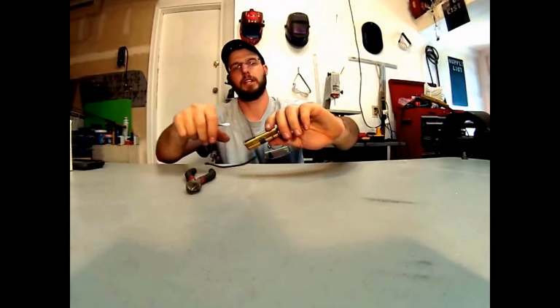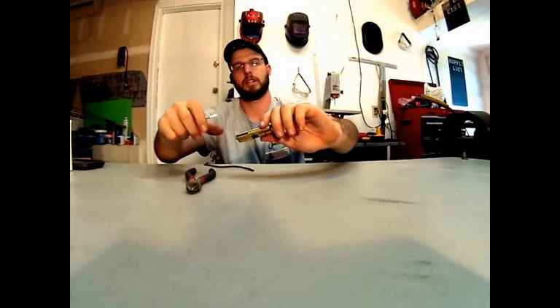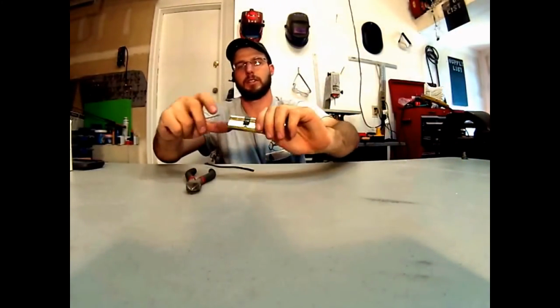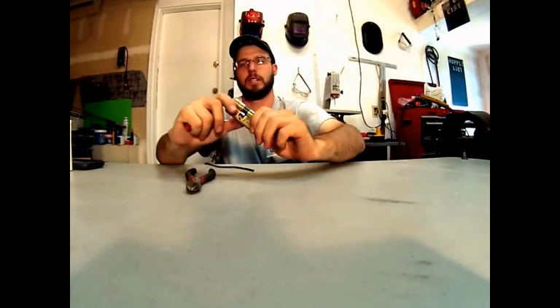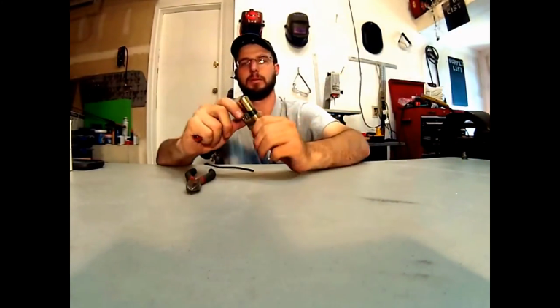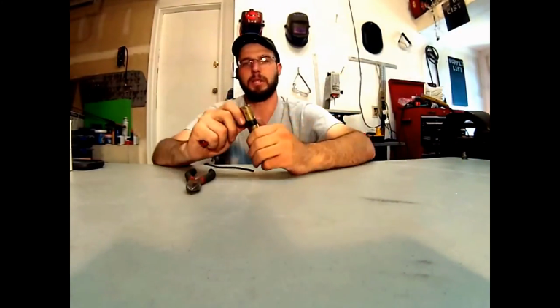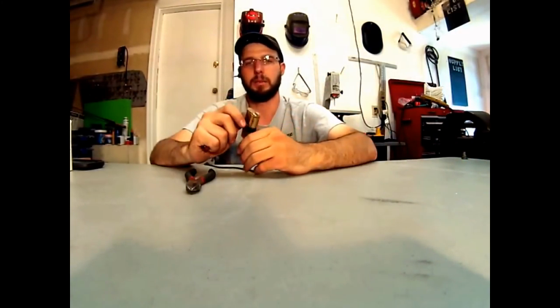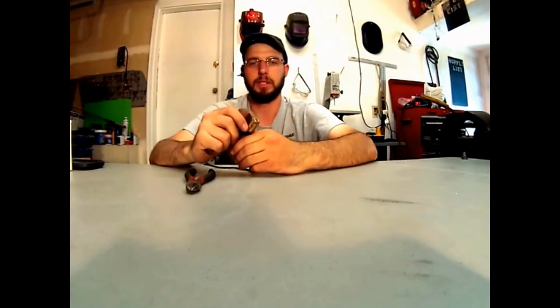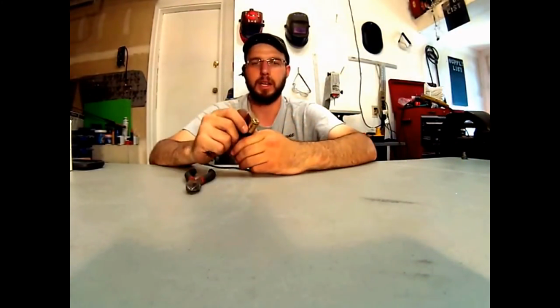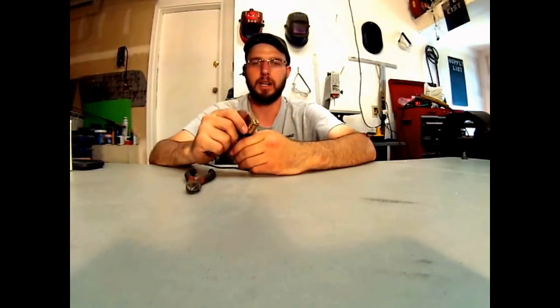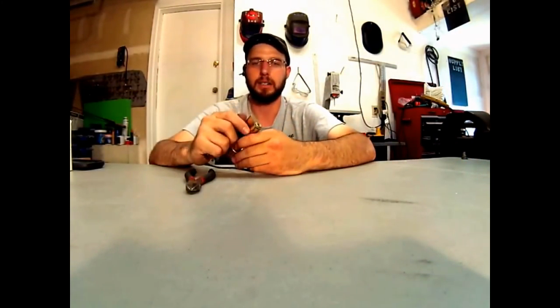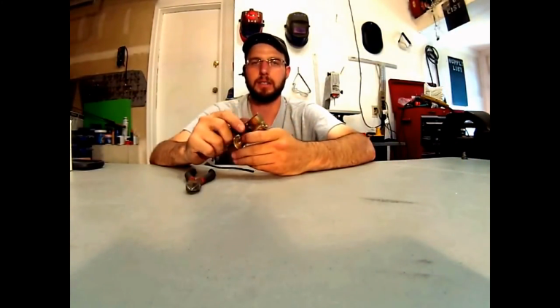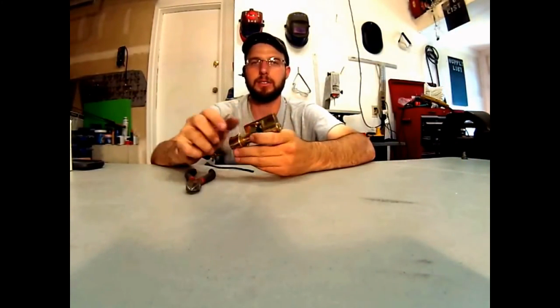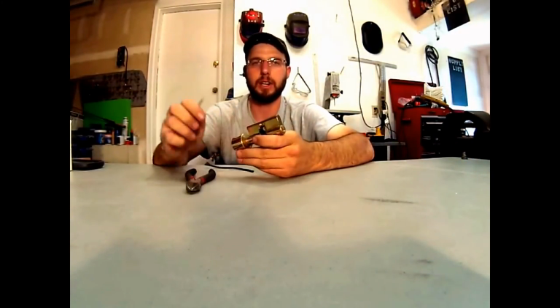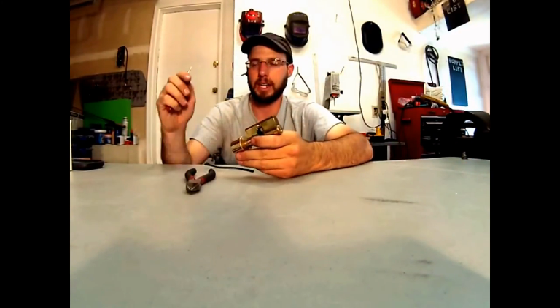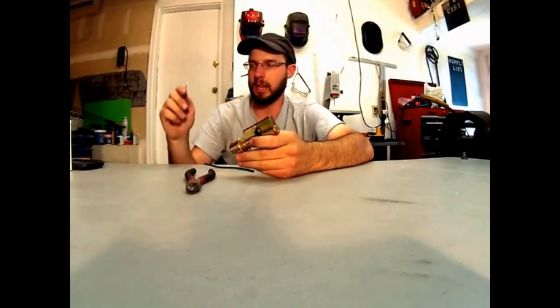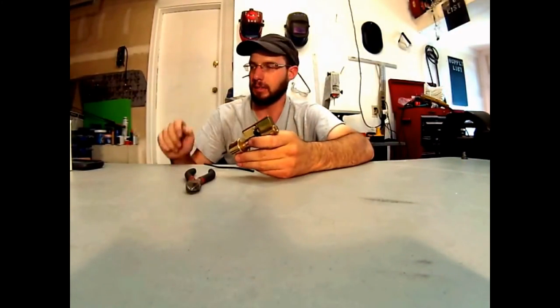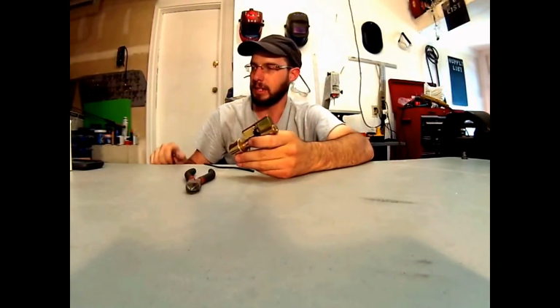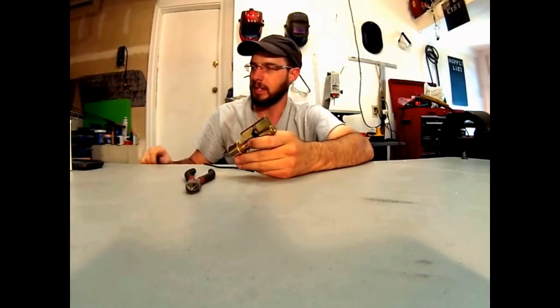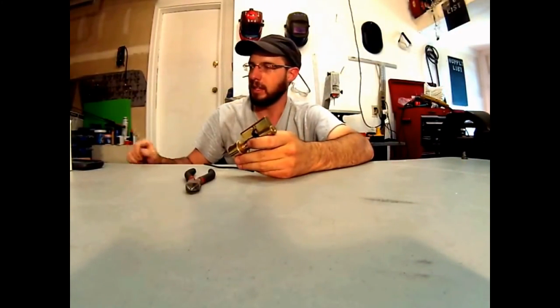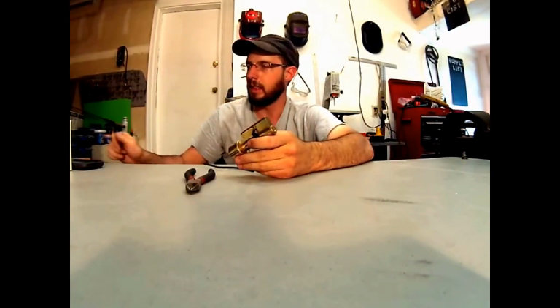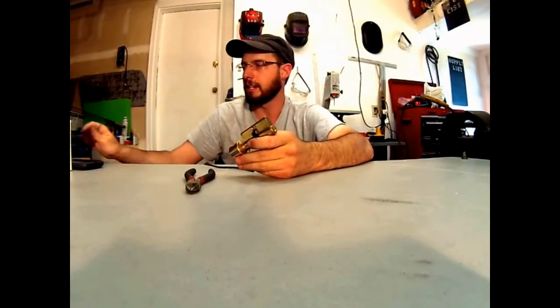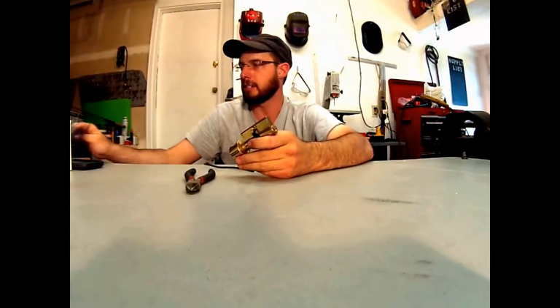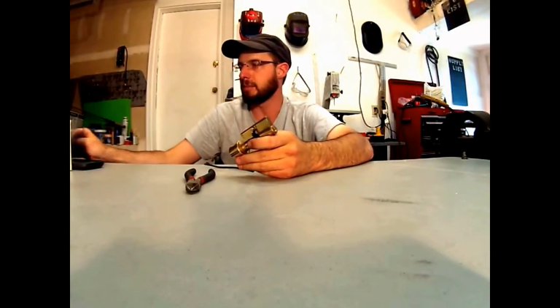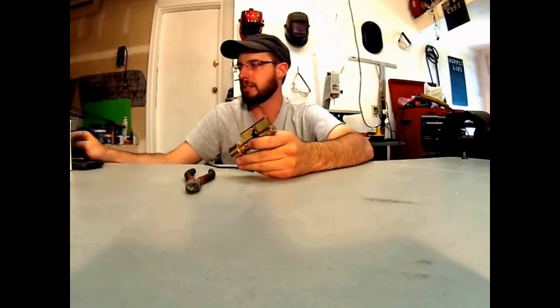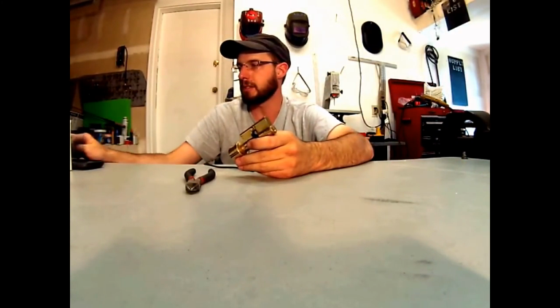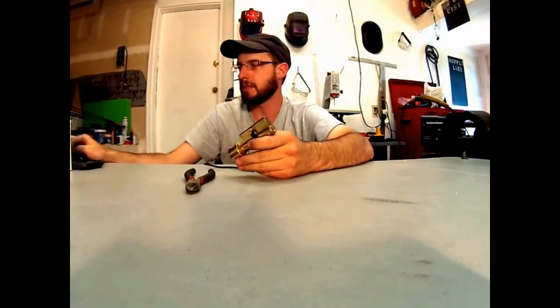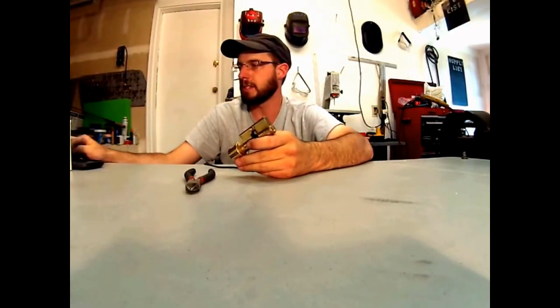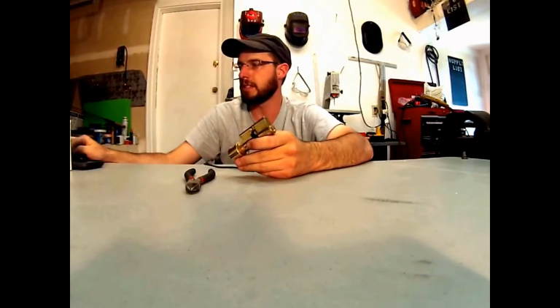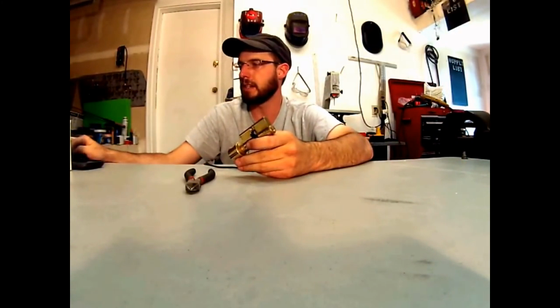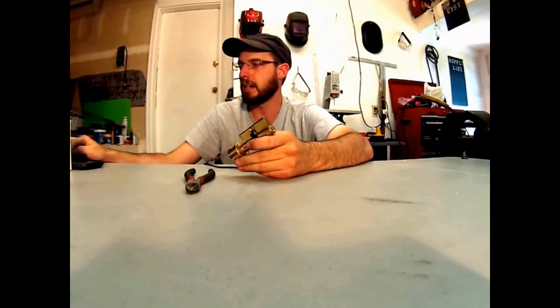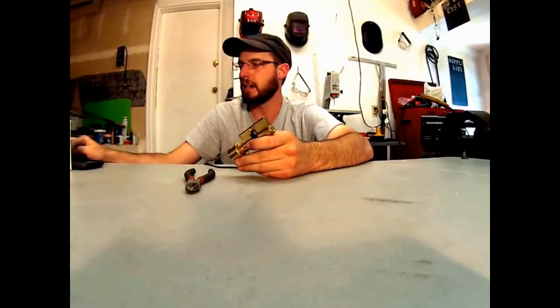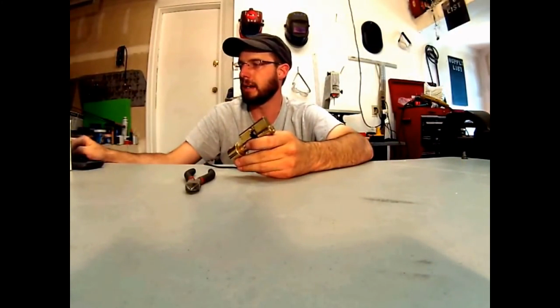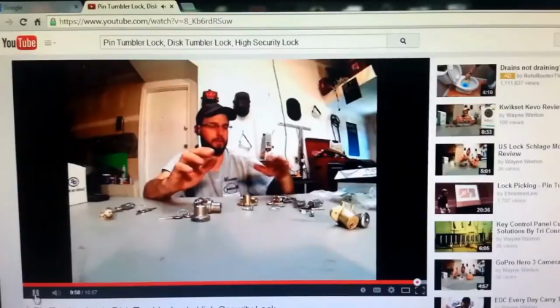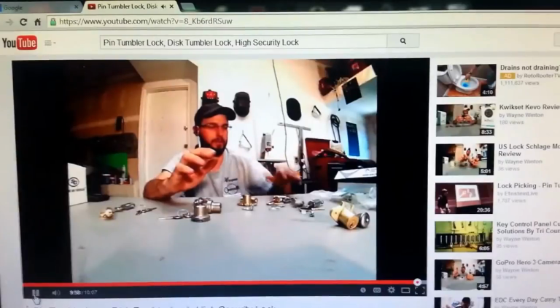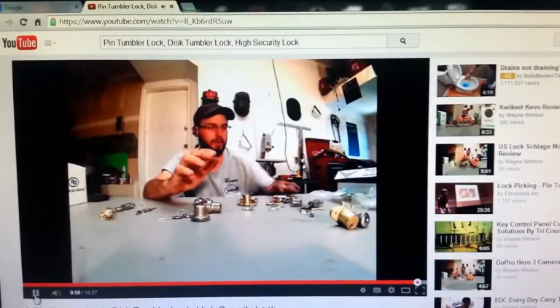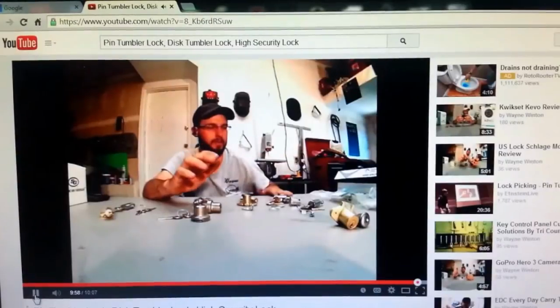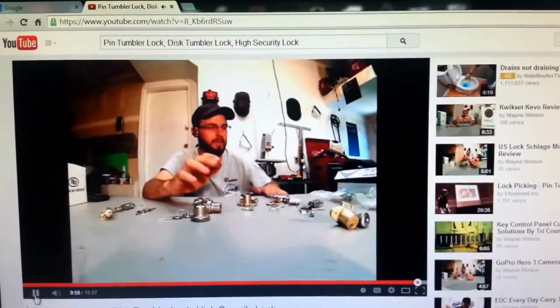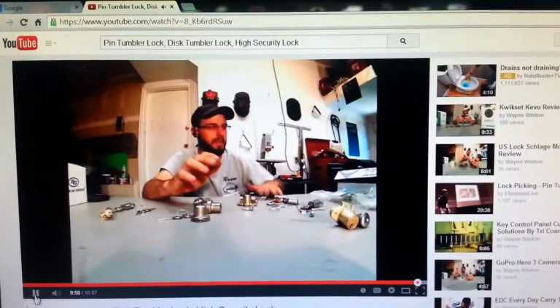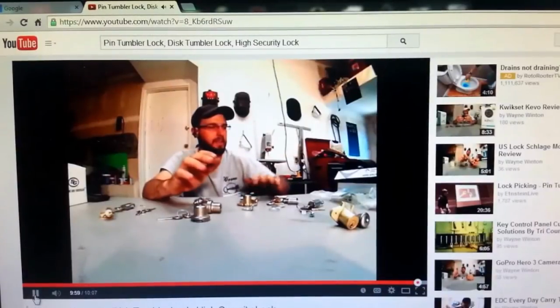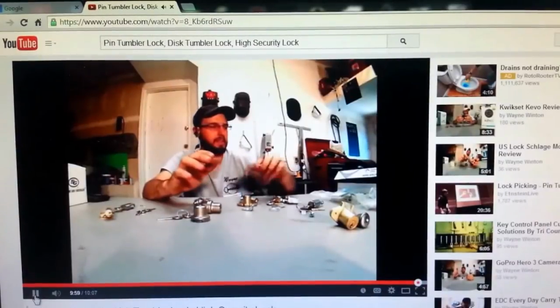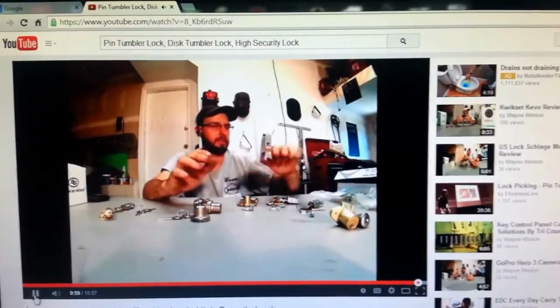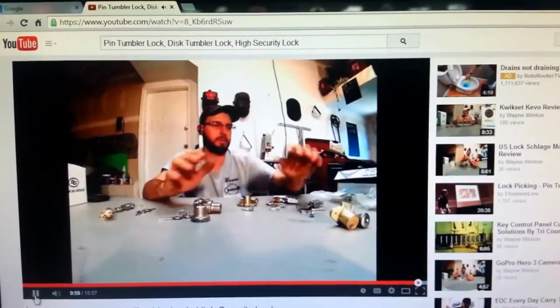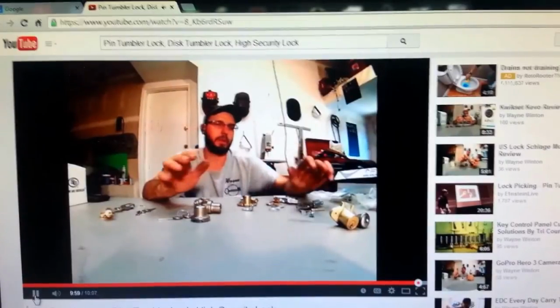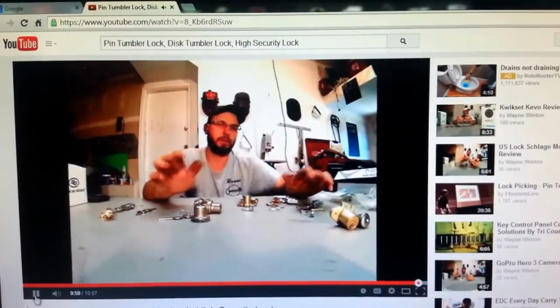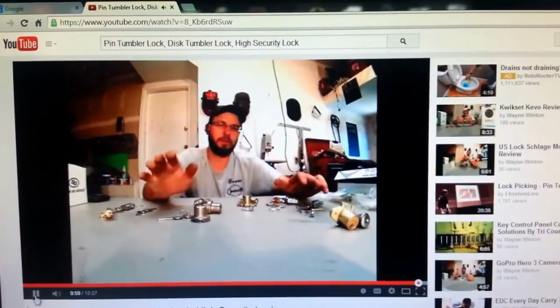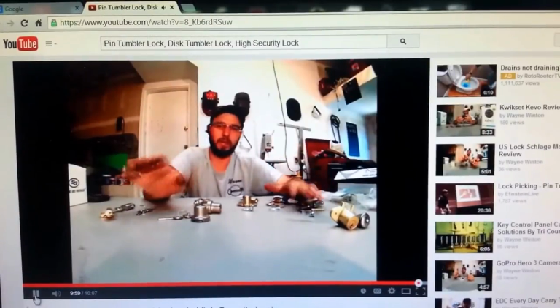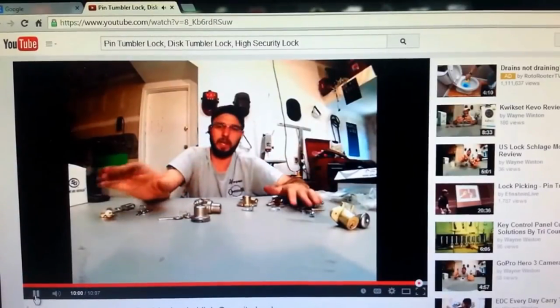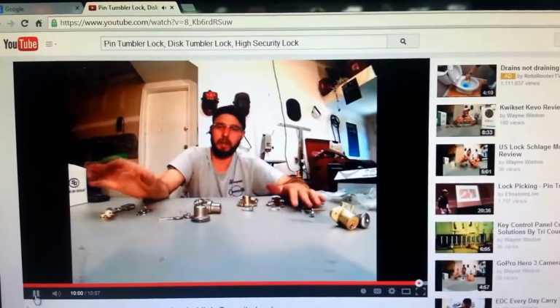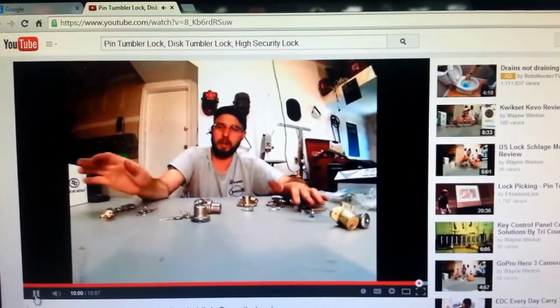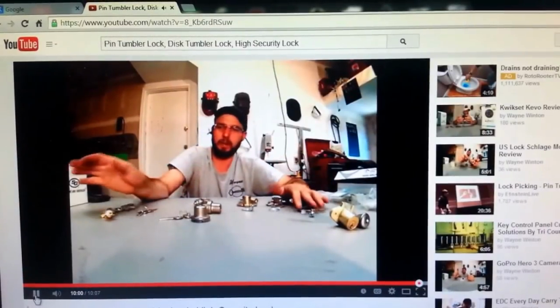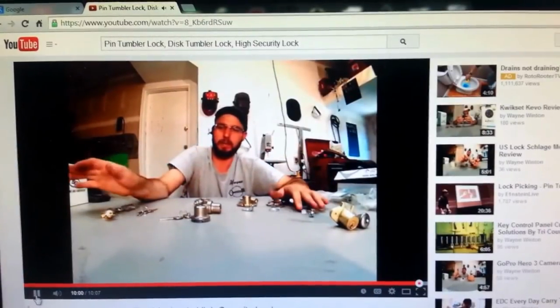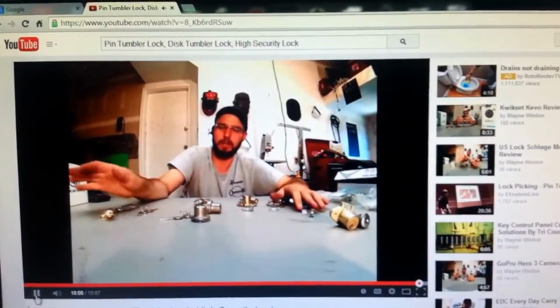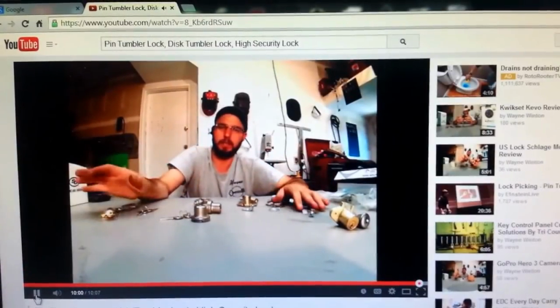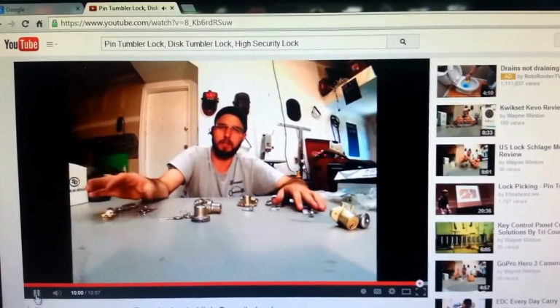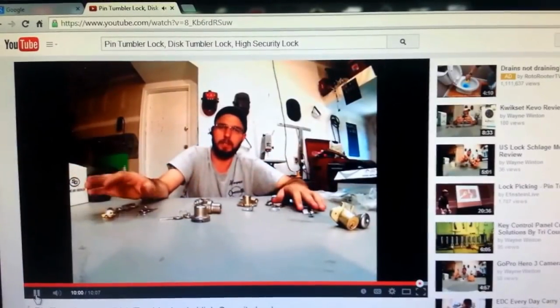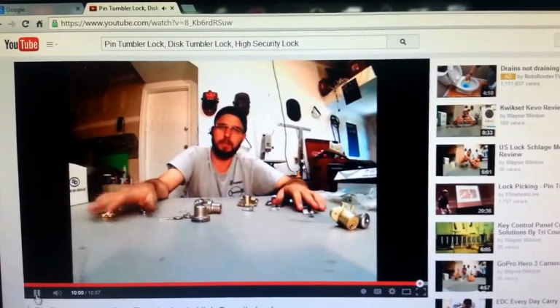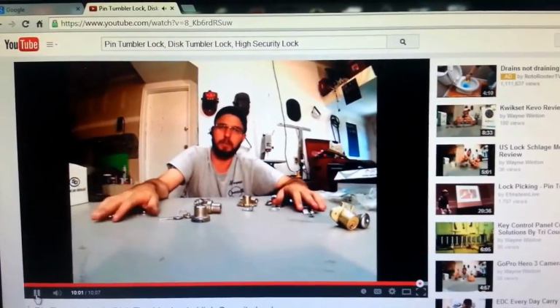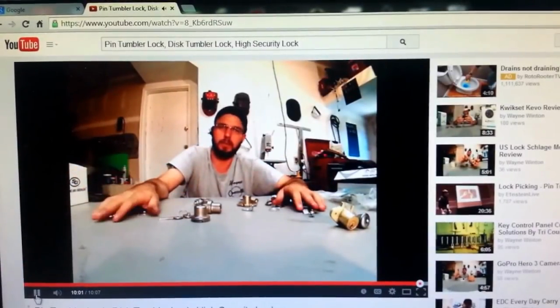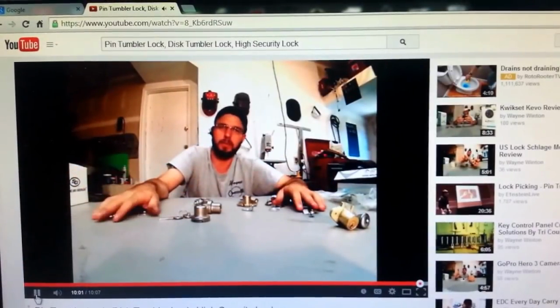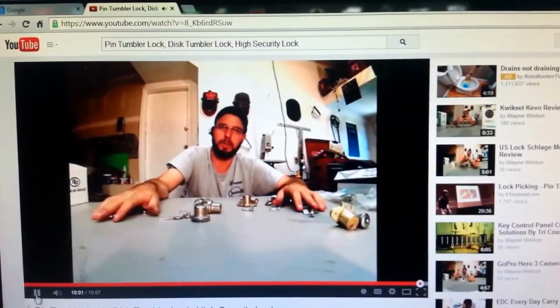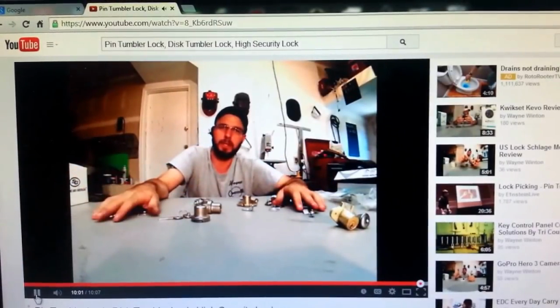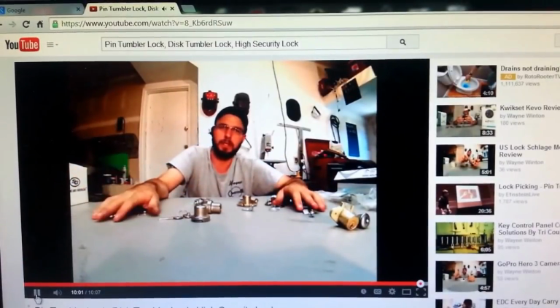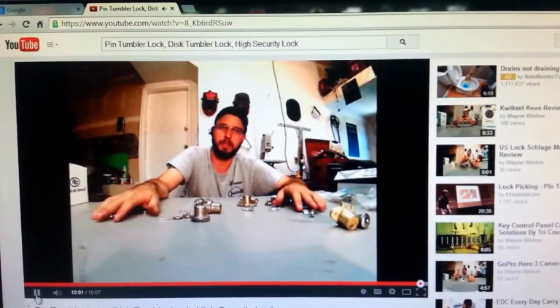For more information, go to www.TriCountyLocksmithService.com. This is Wayne with Tri-County Locksmith Service. Thanks.